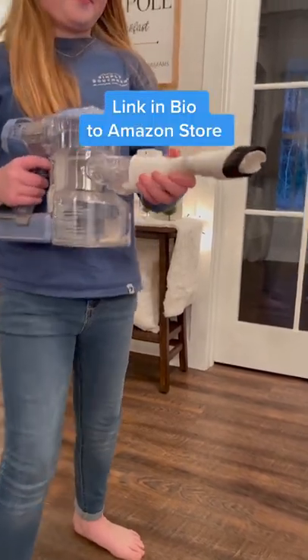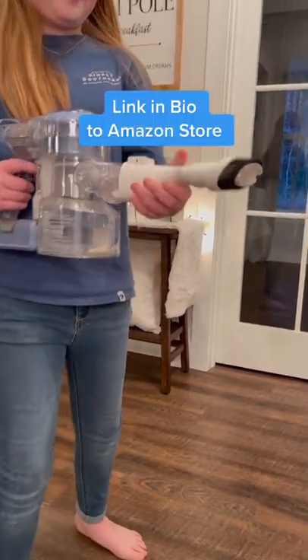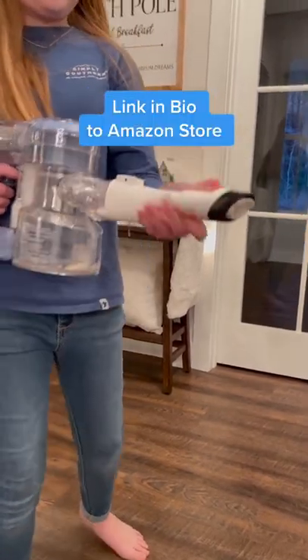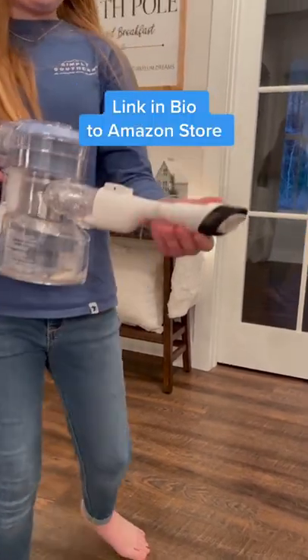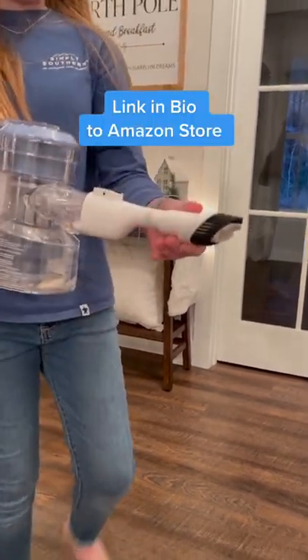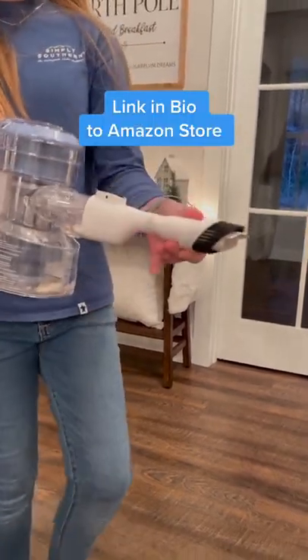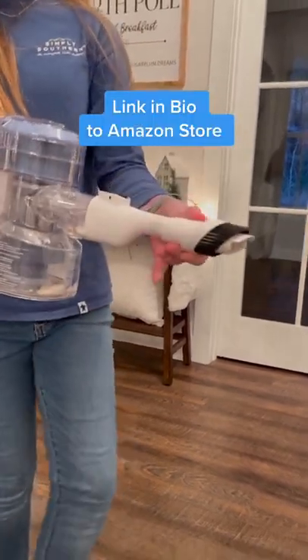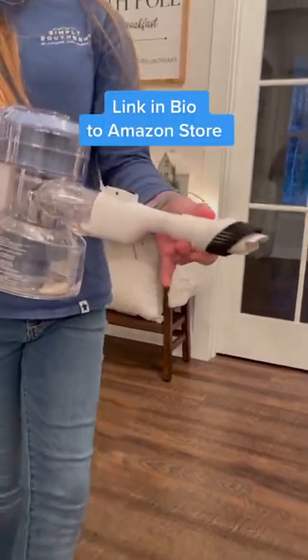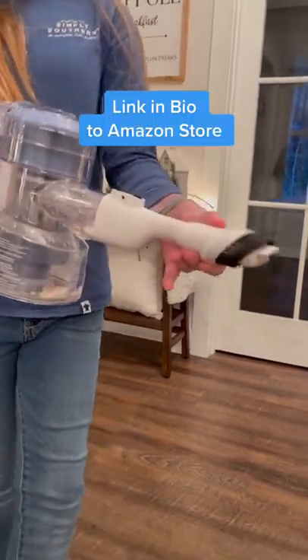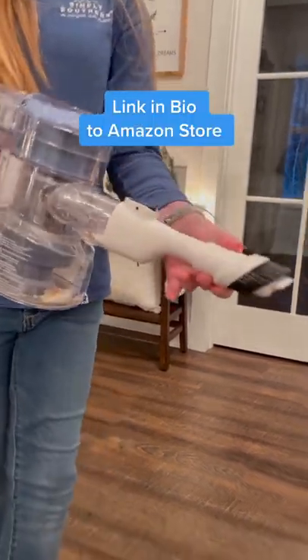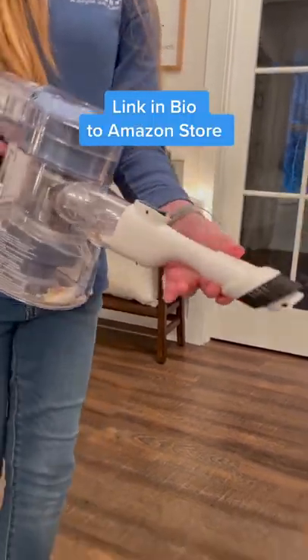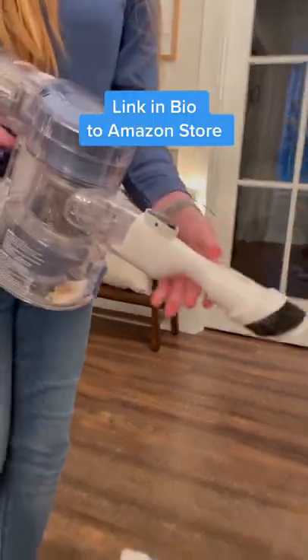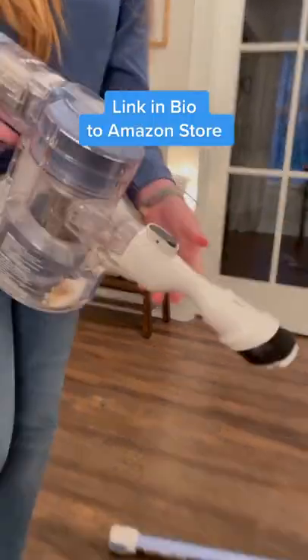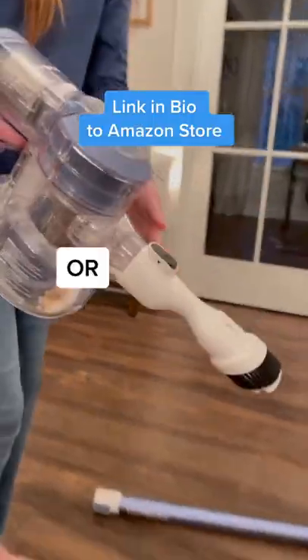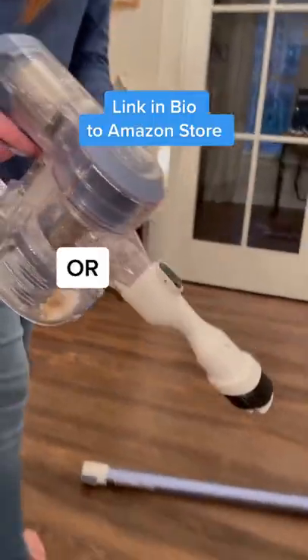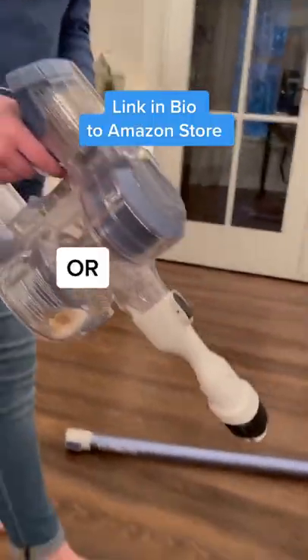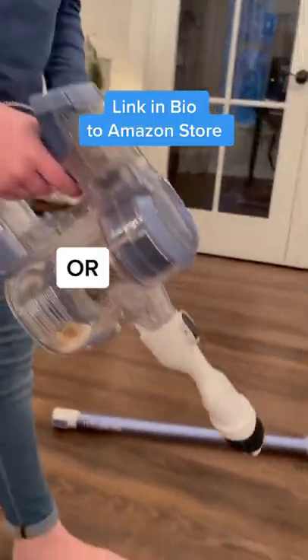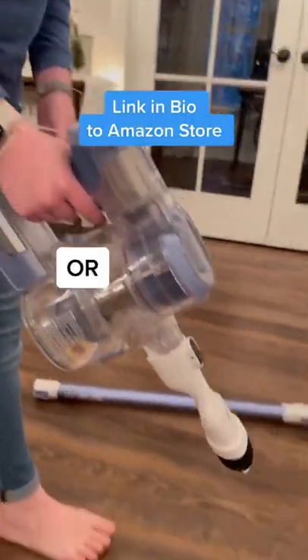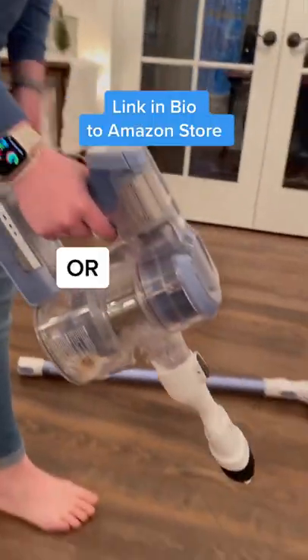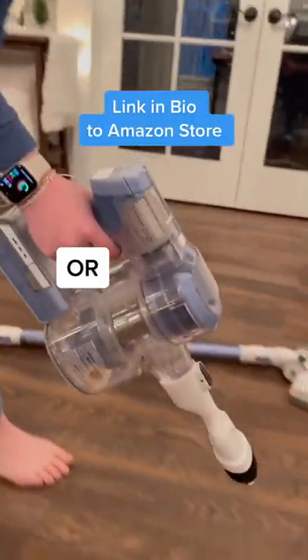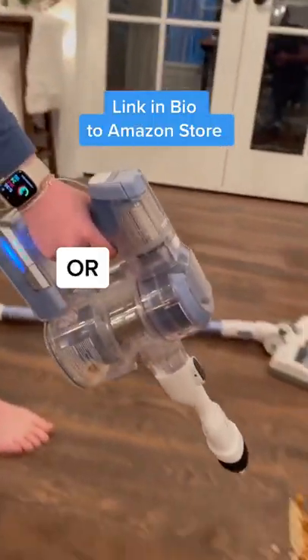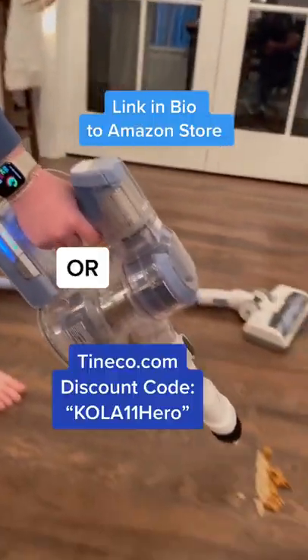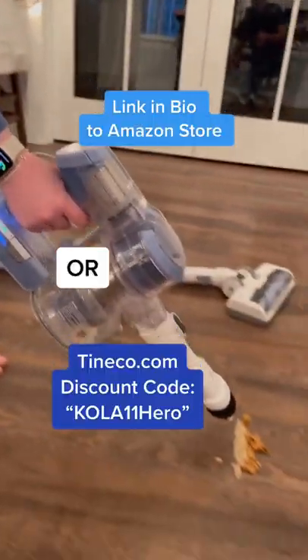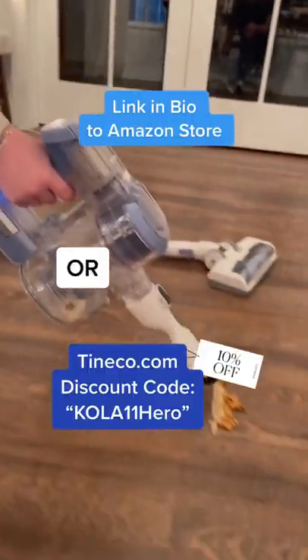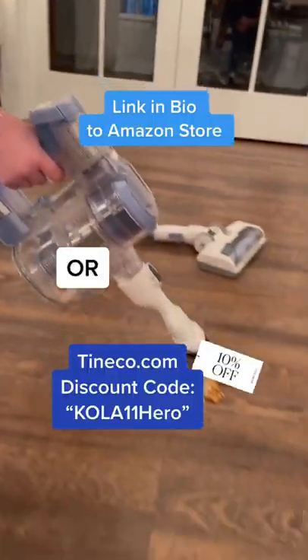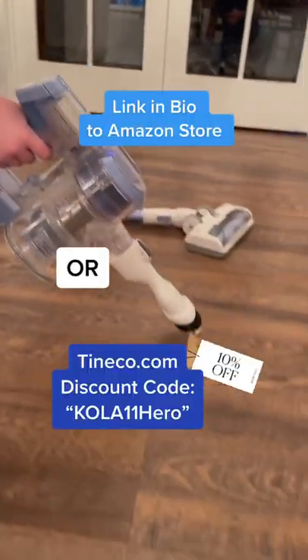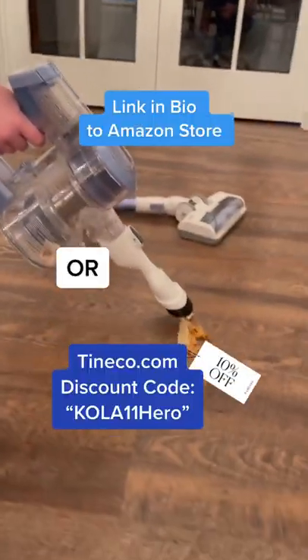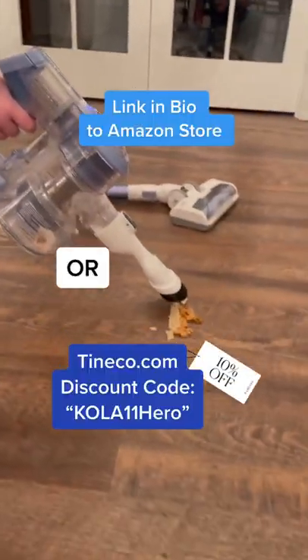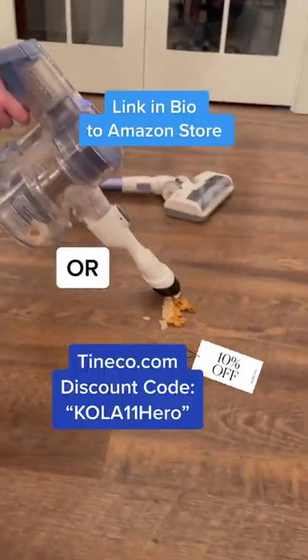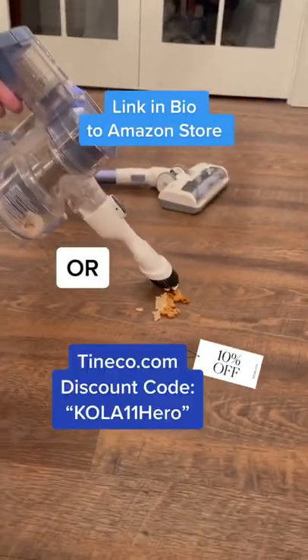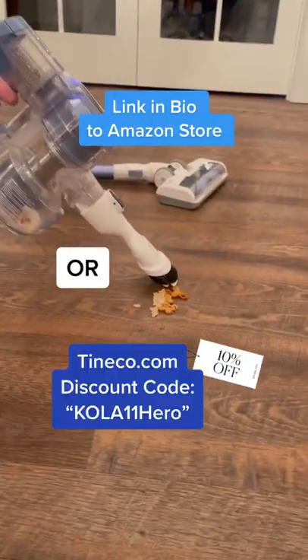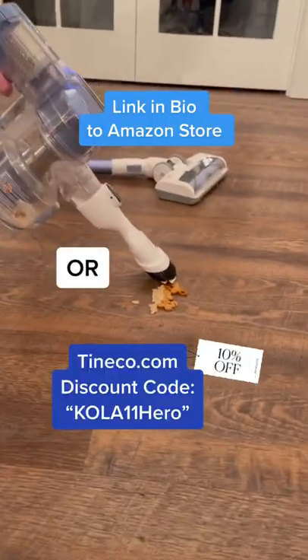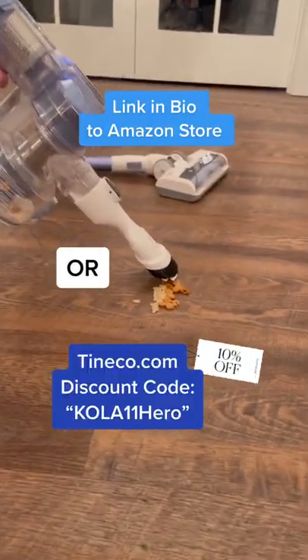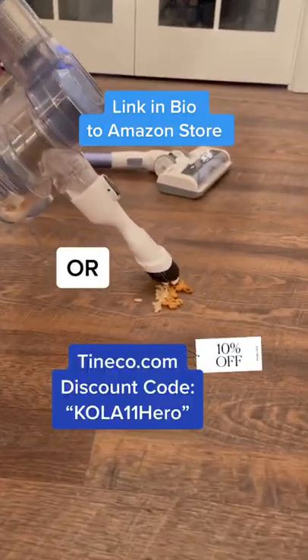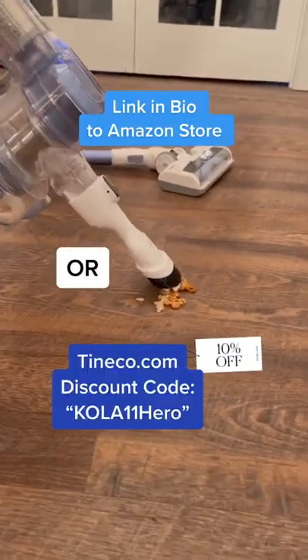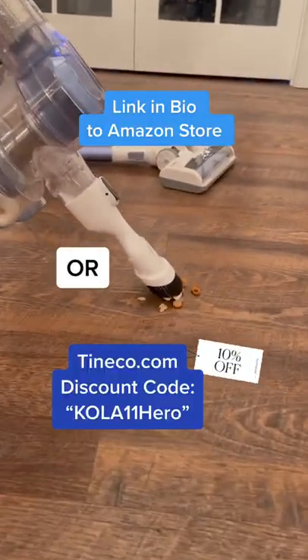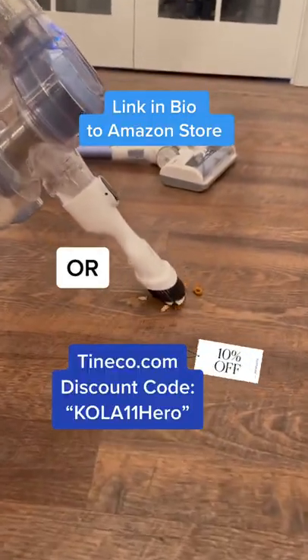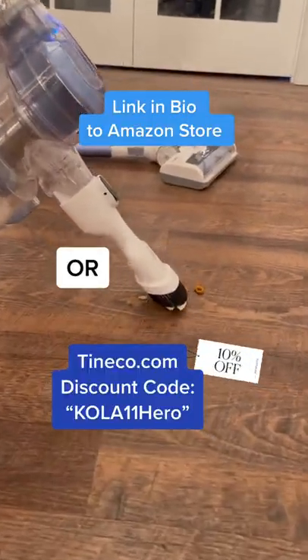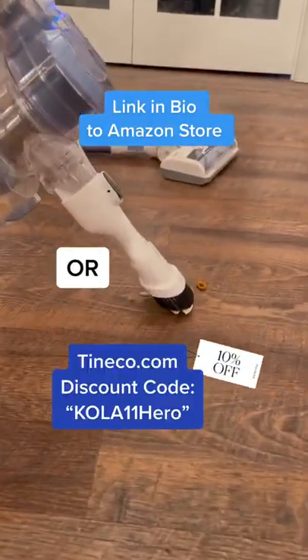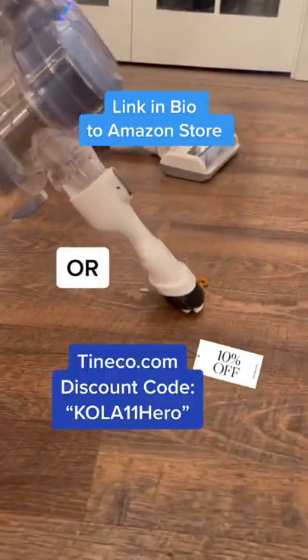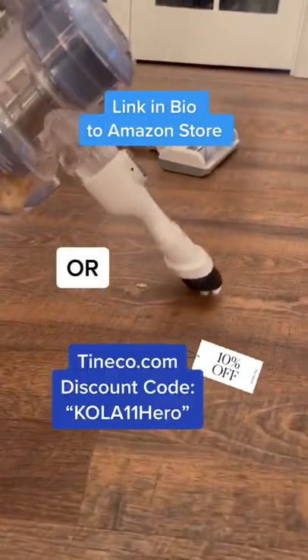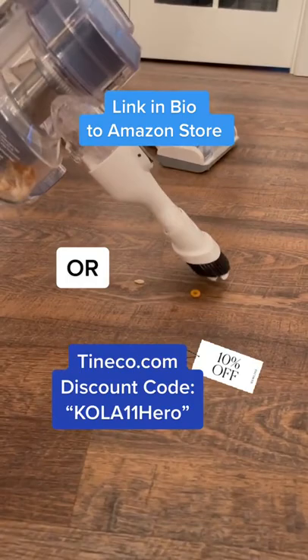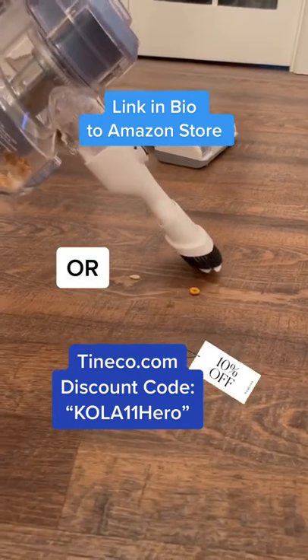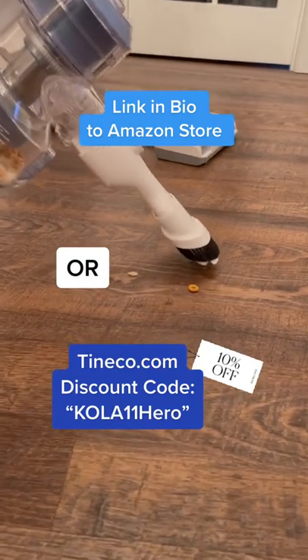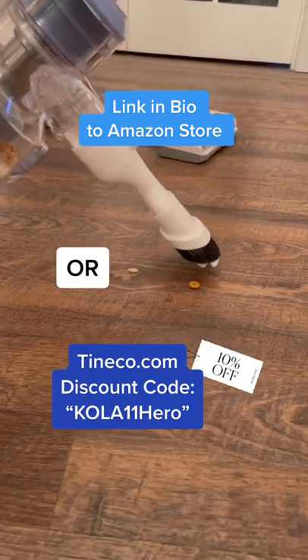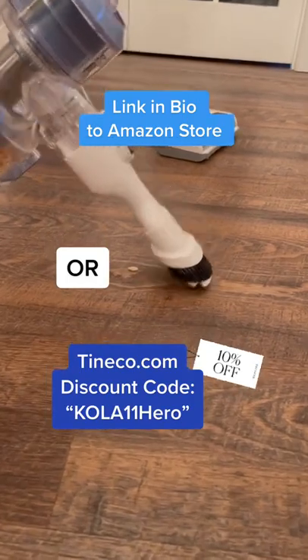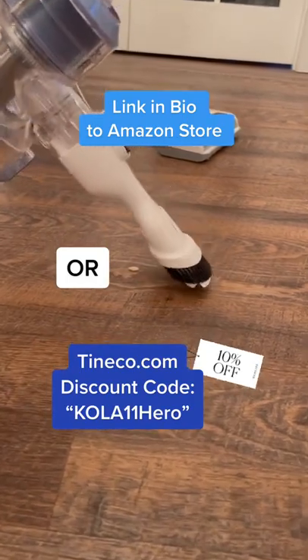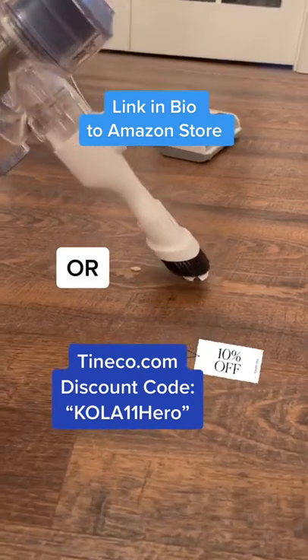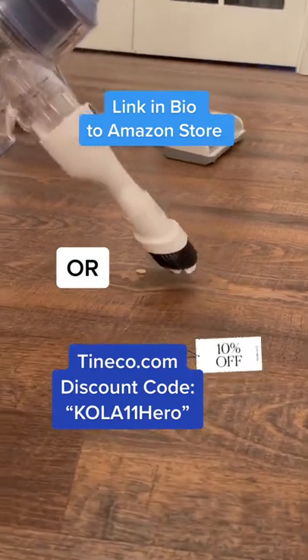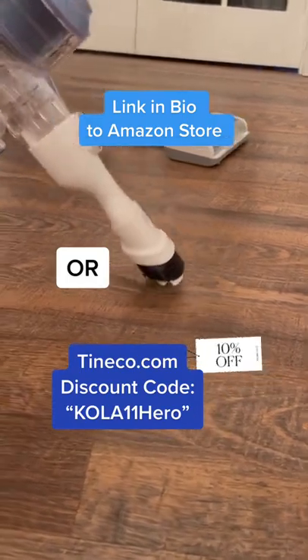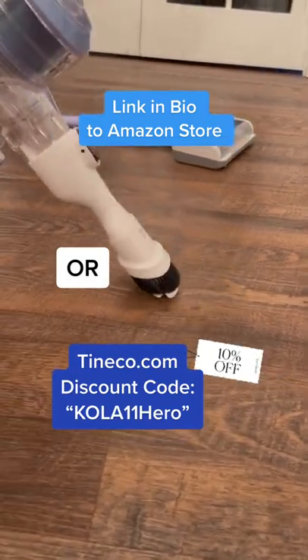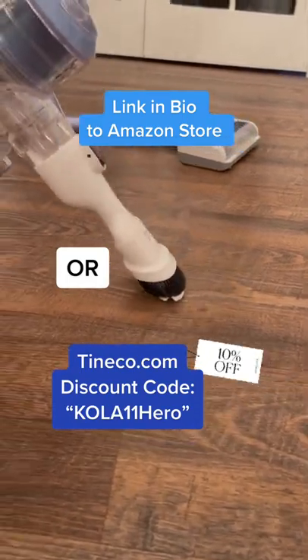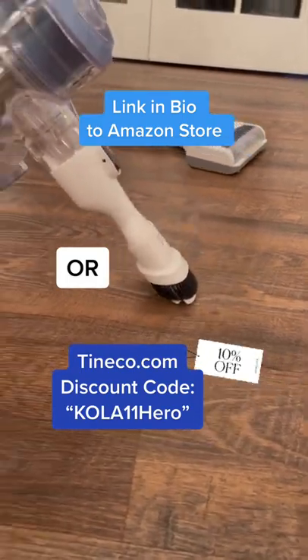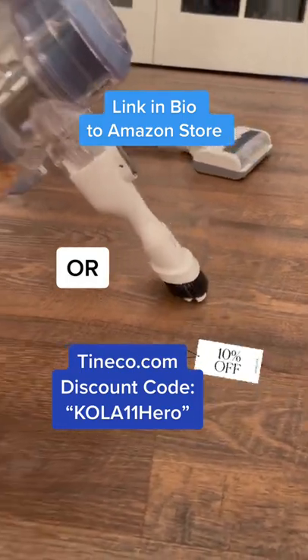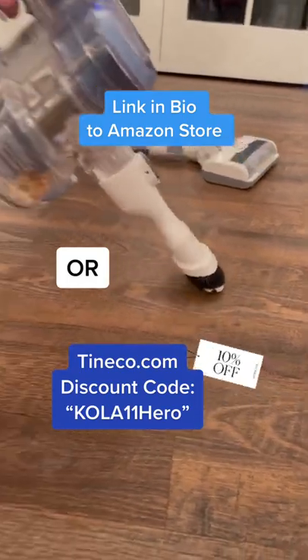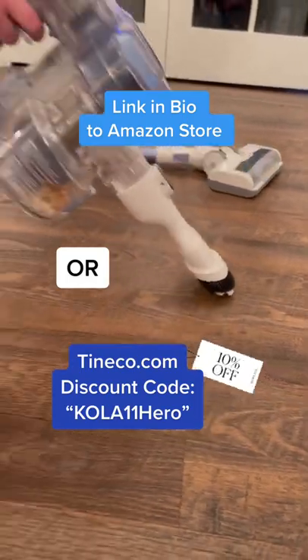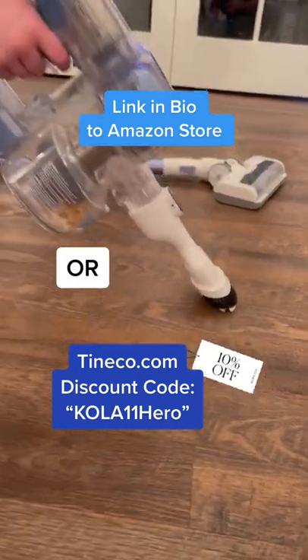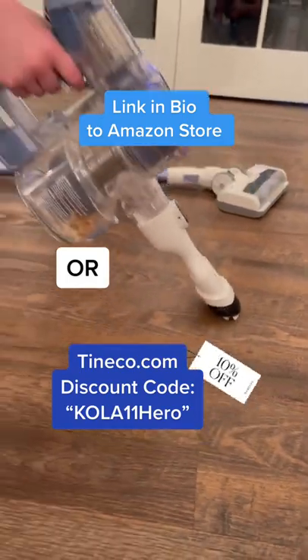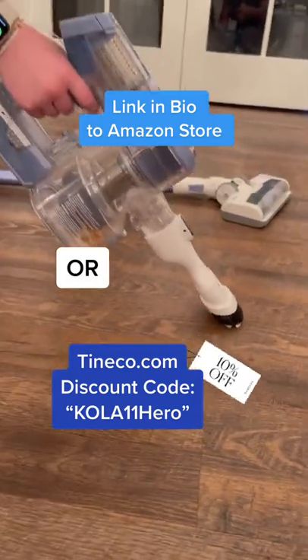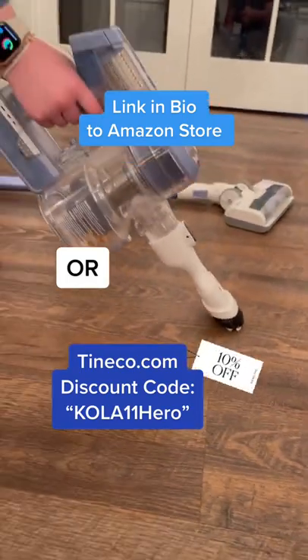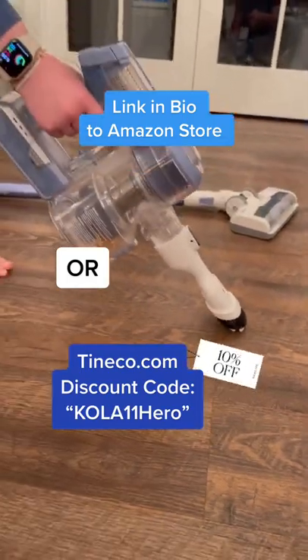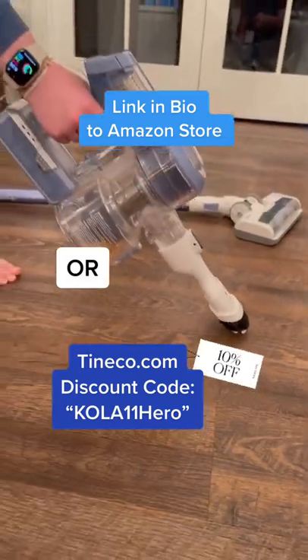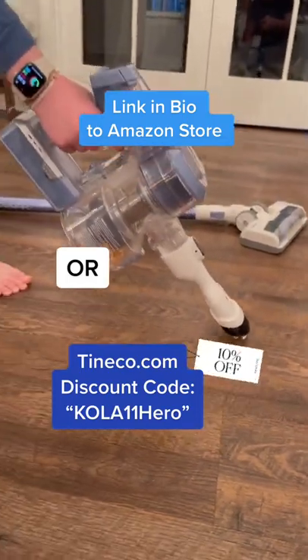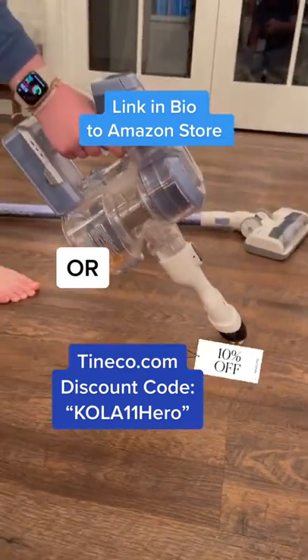Check out the A11 Hero in my Amazon store or save 10% on the Tinco site with this discount code. Valid until January 10, 2022.